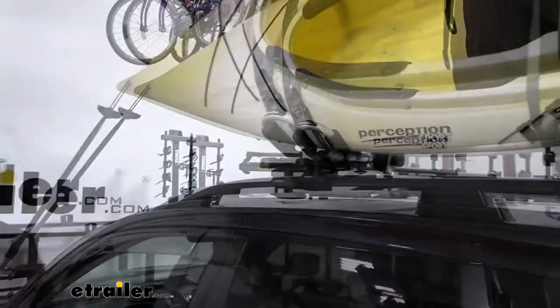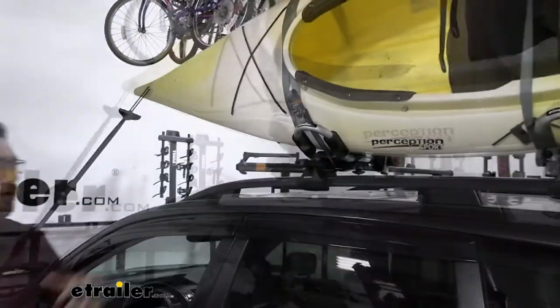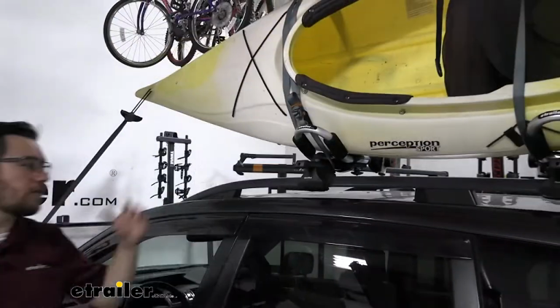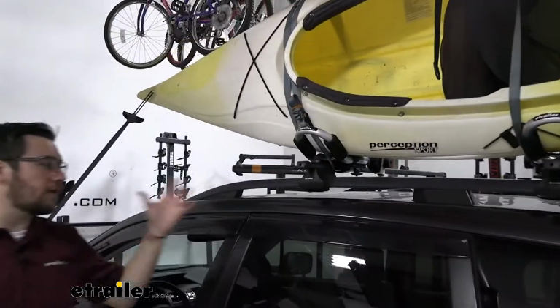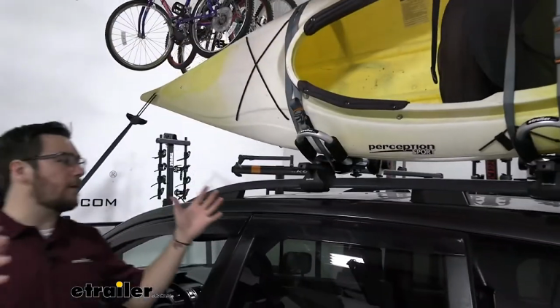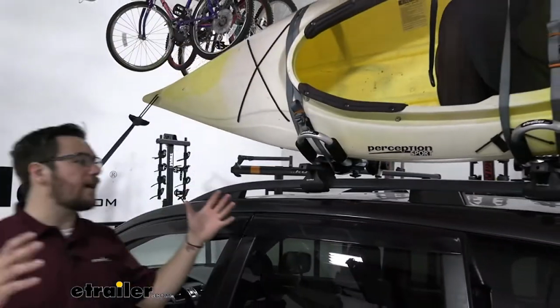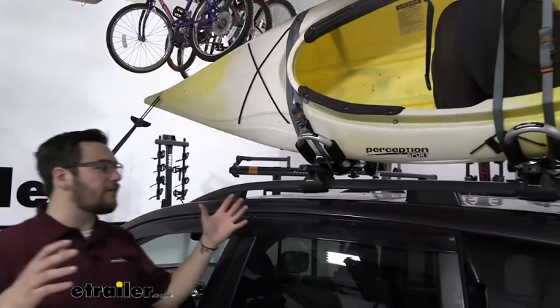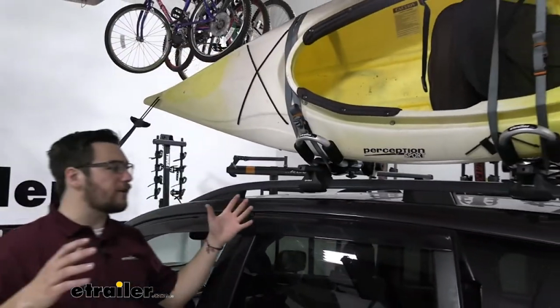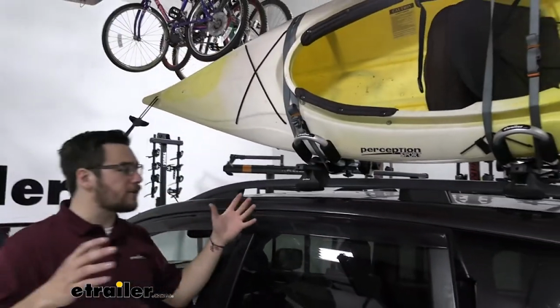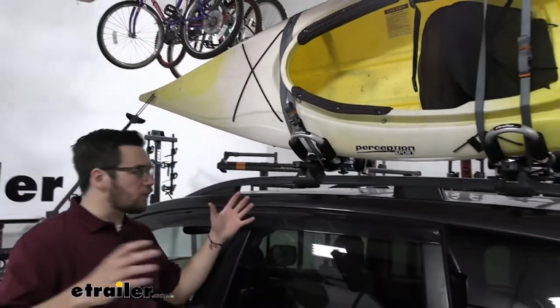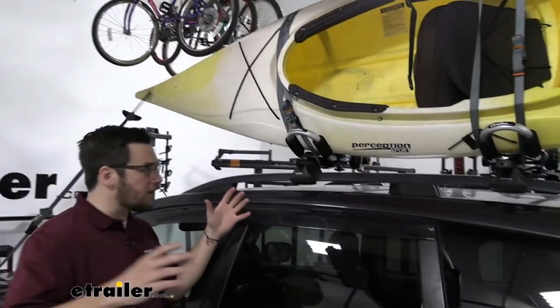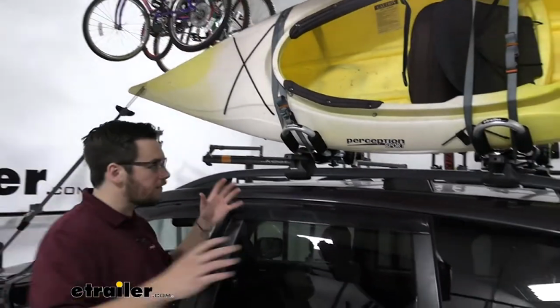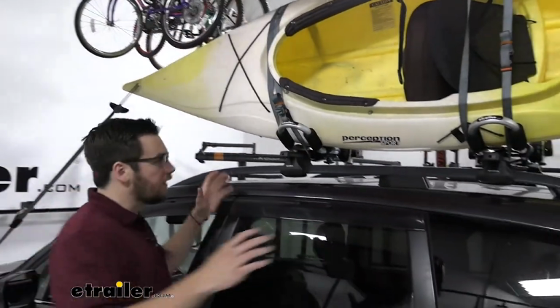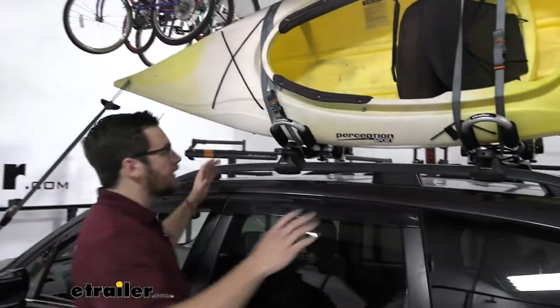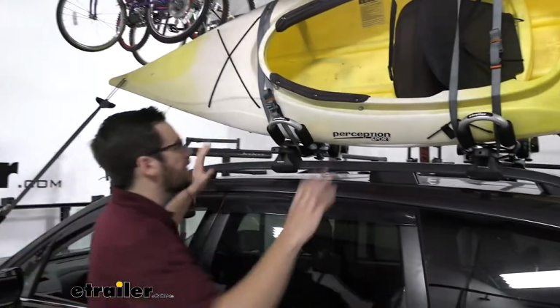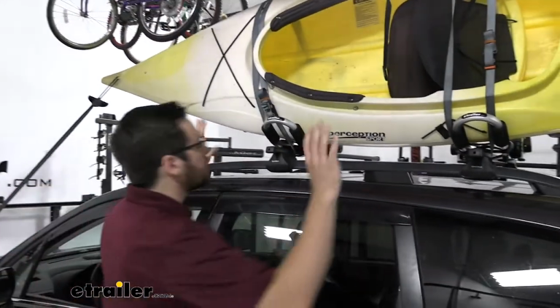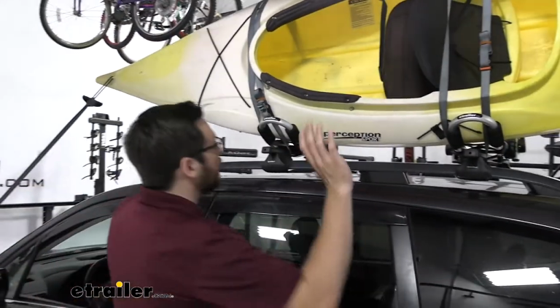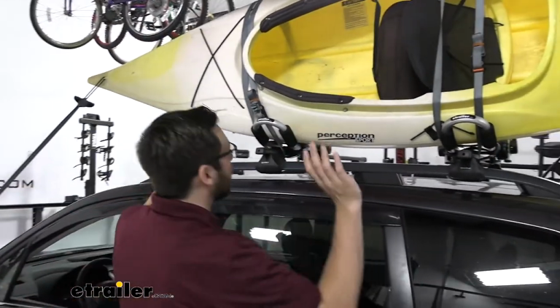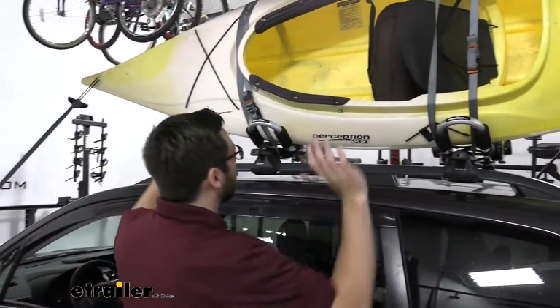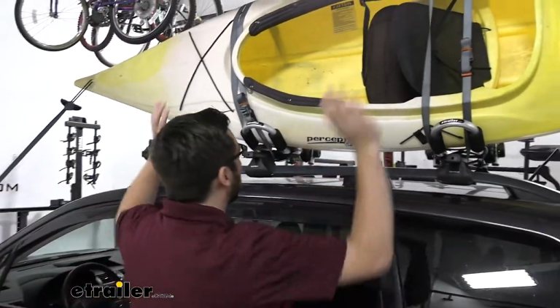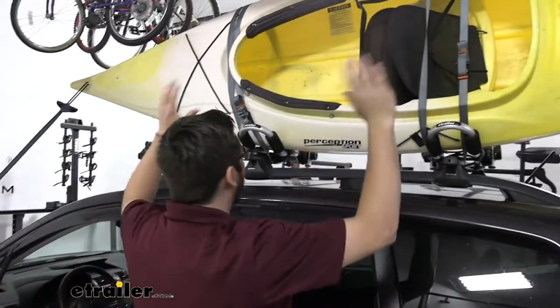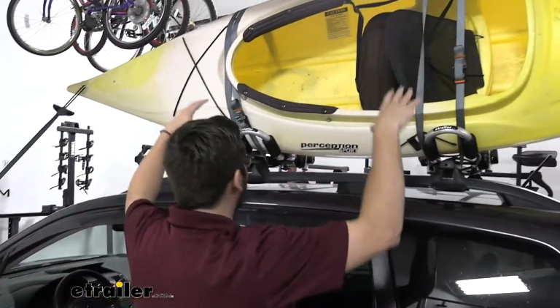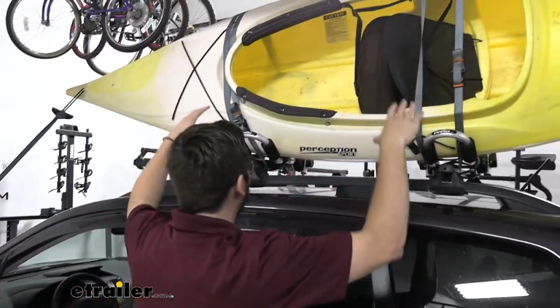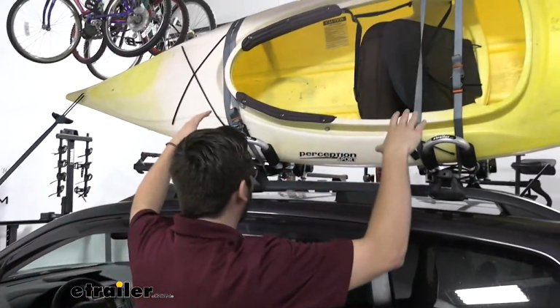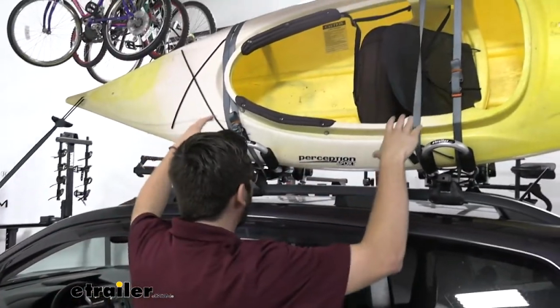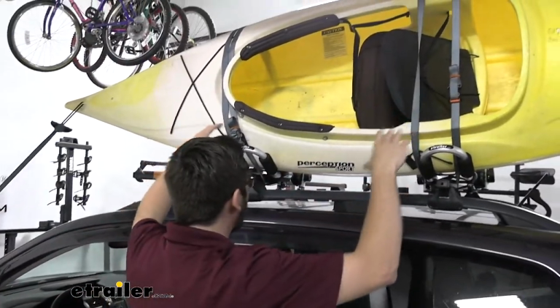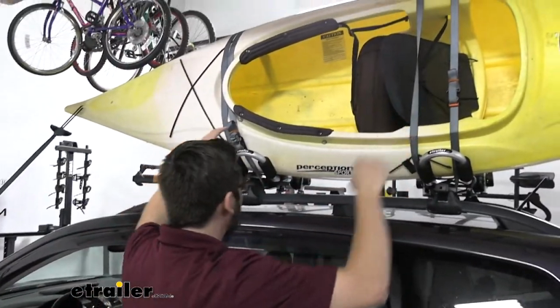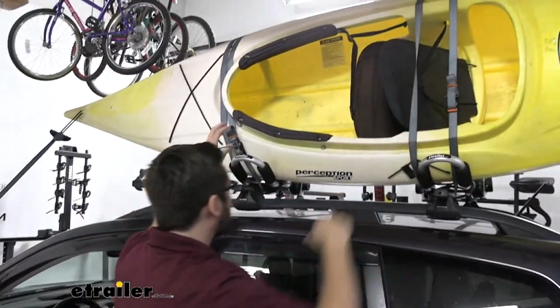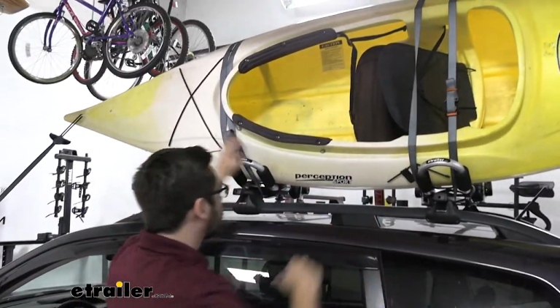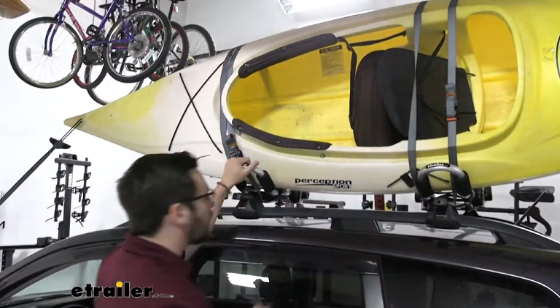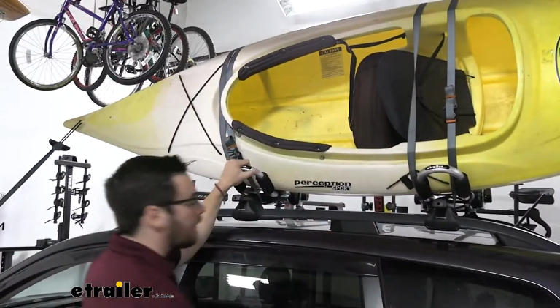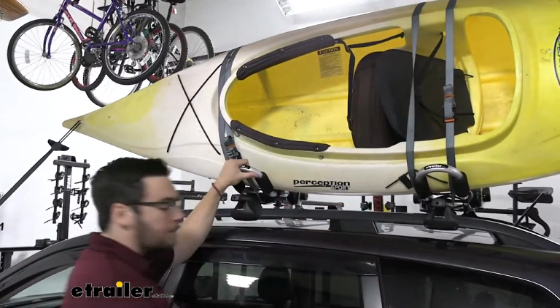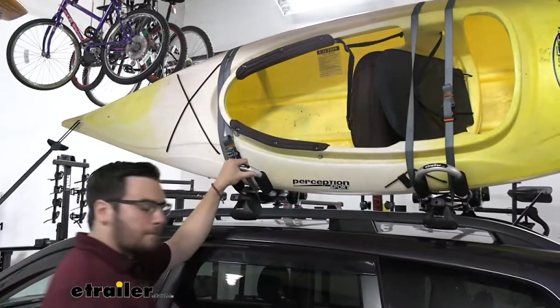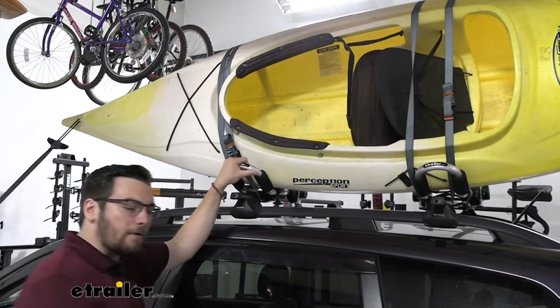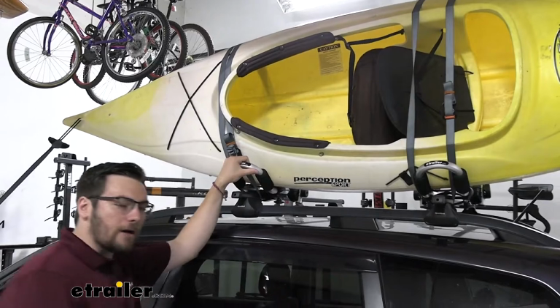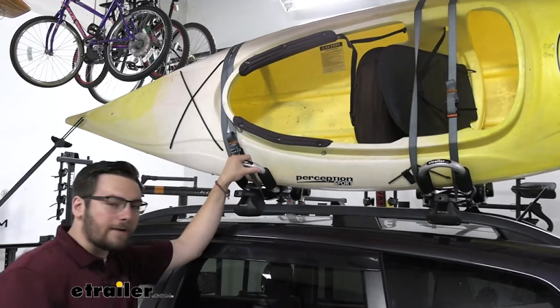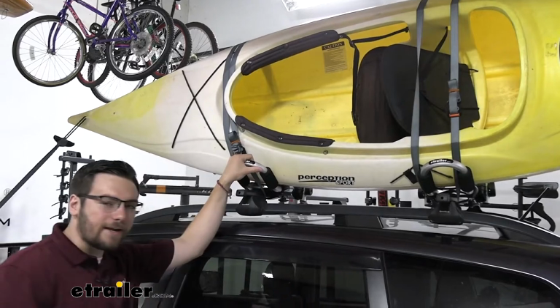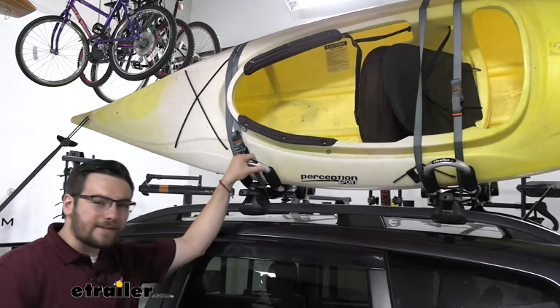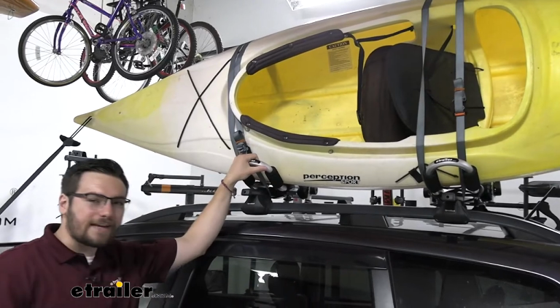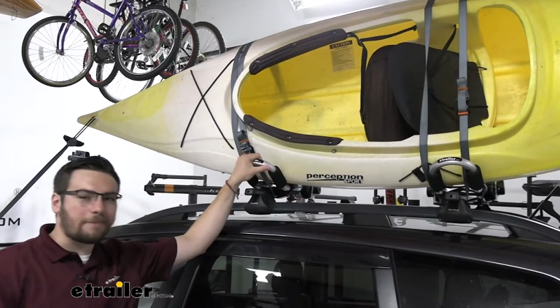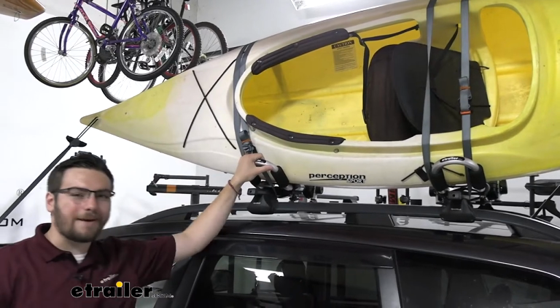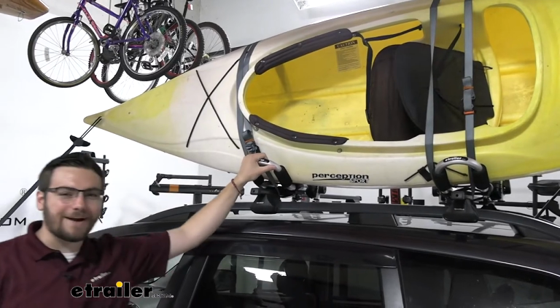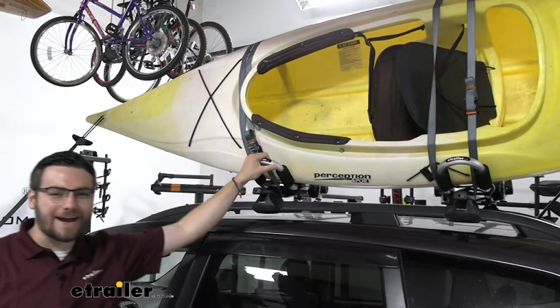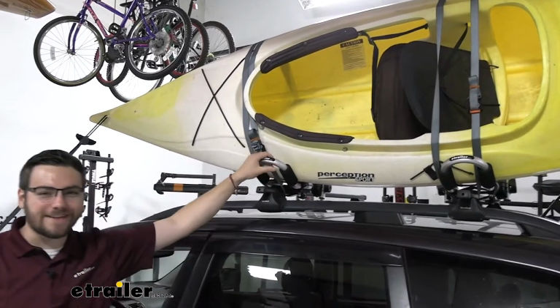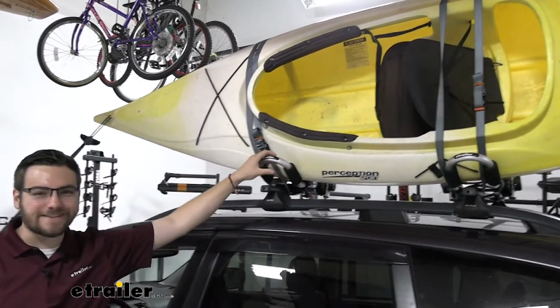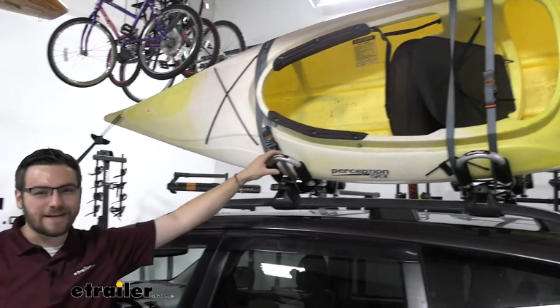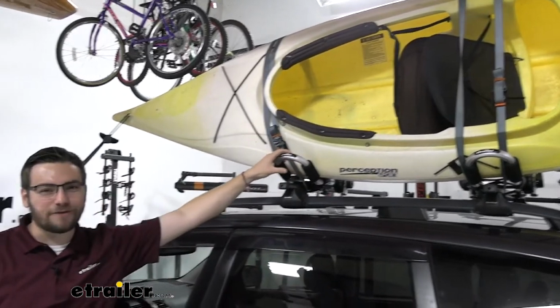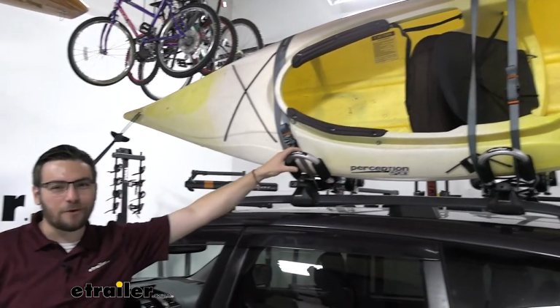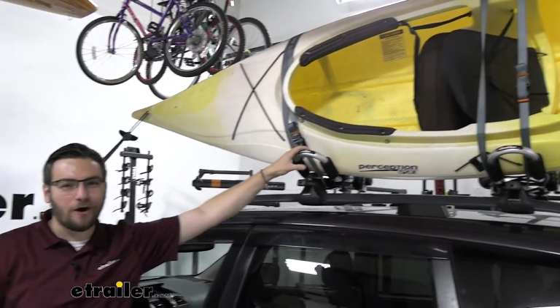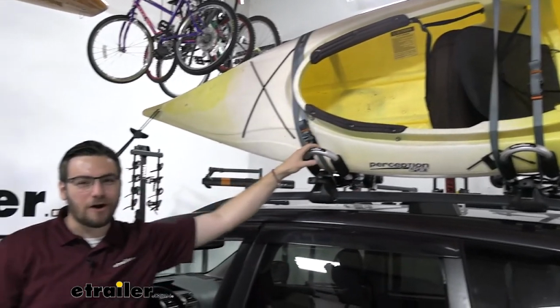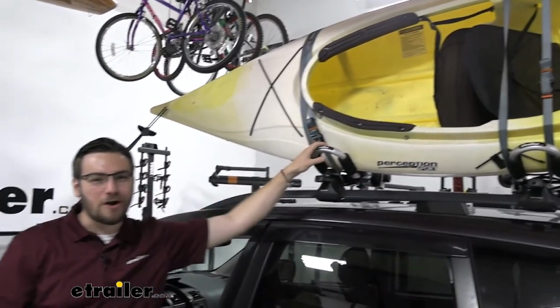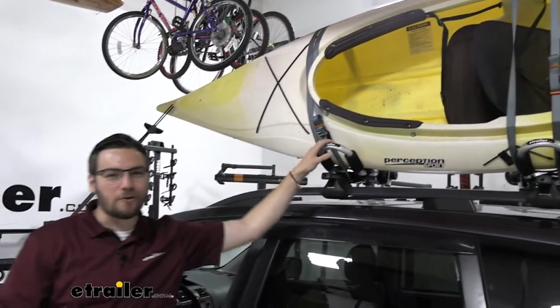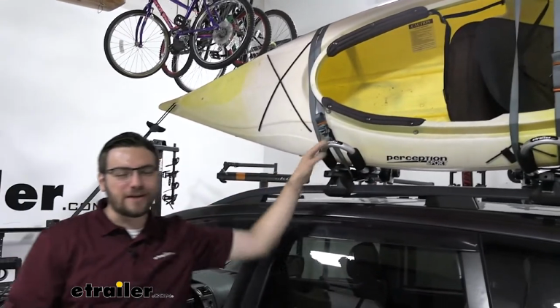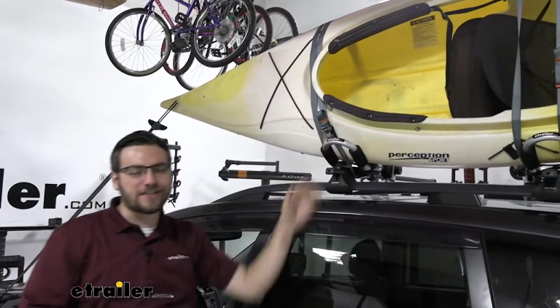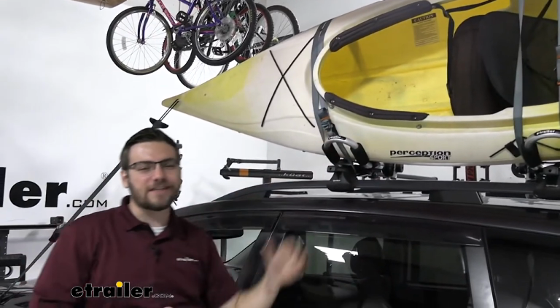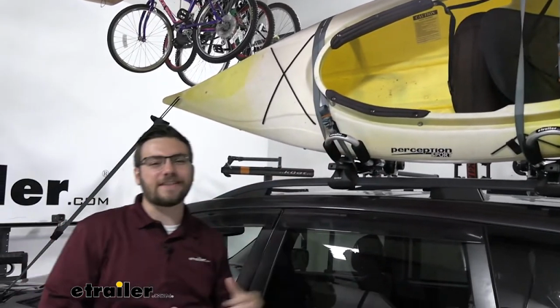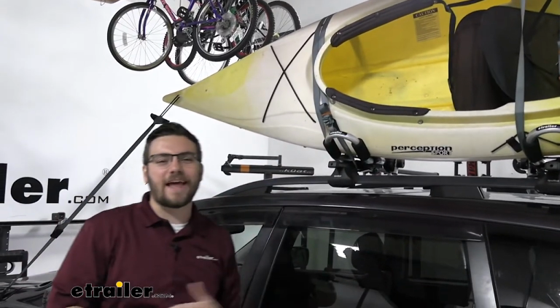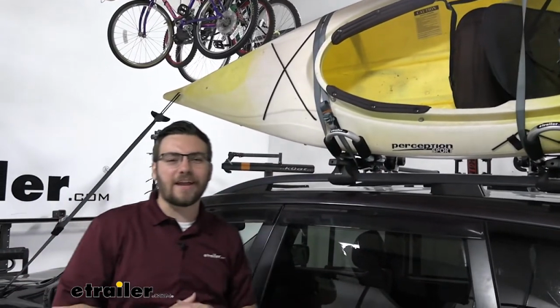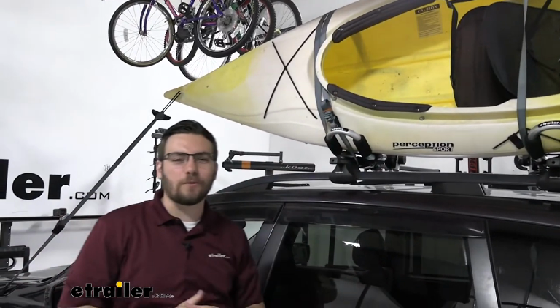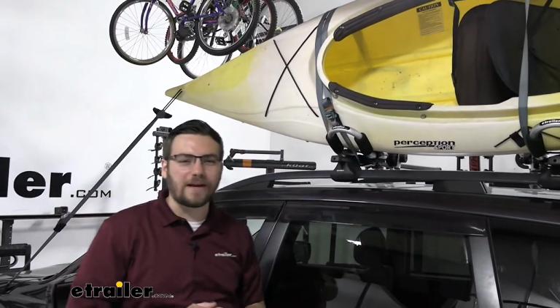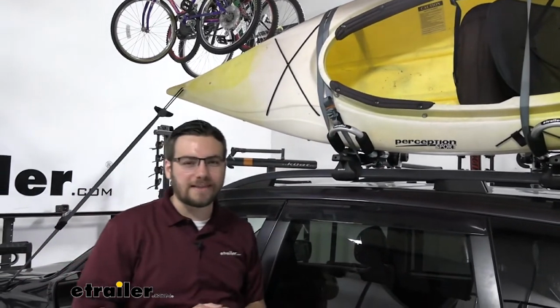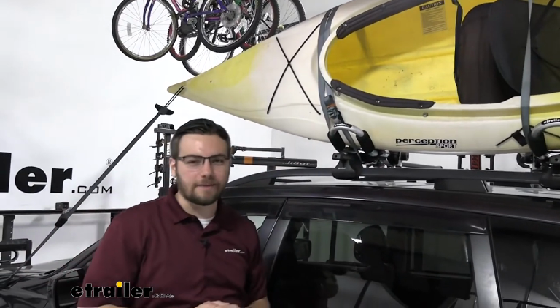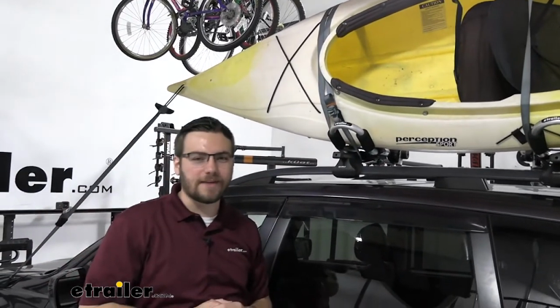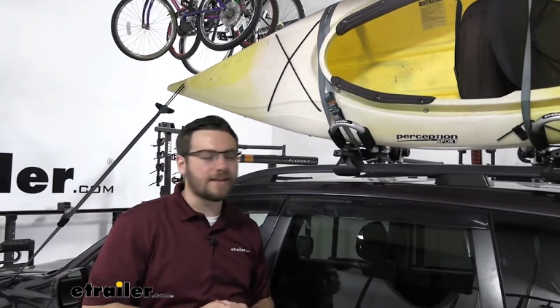The only thing you might have an issue with is actually getting it up above your head, so I'd recommend getting a second pair of hands if you are reaching that weight limit.